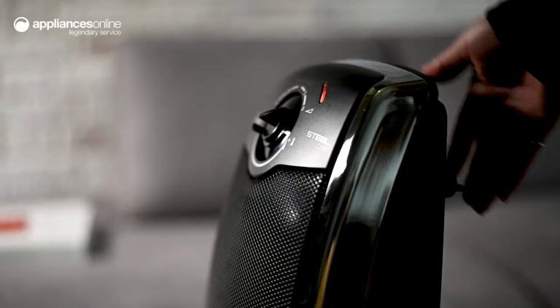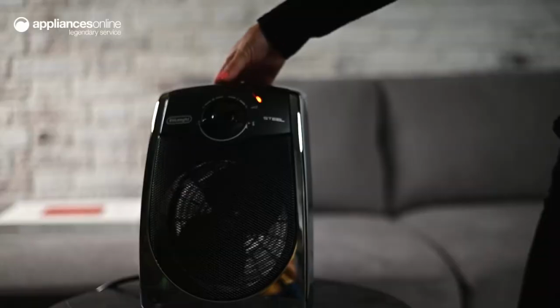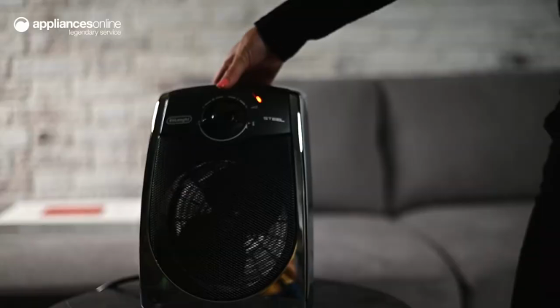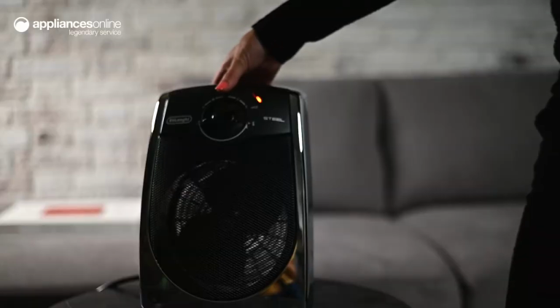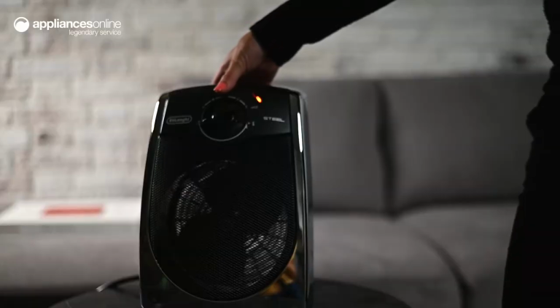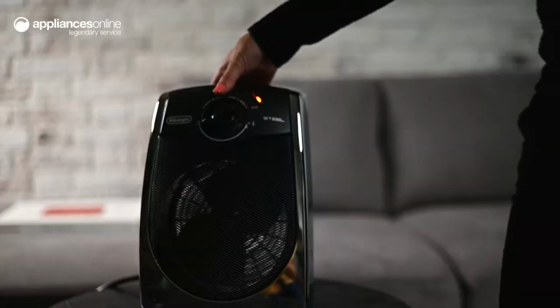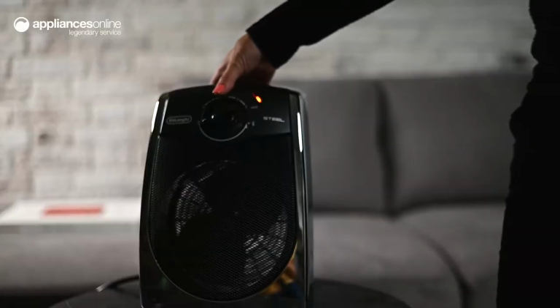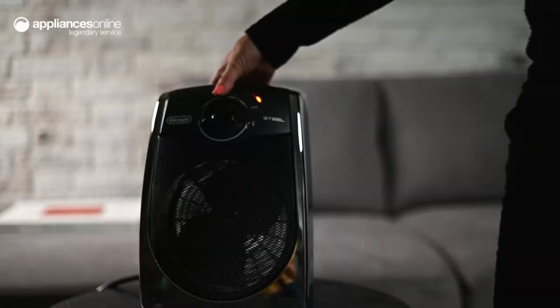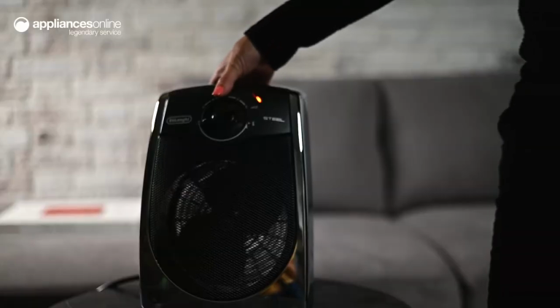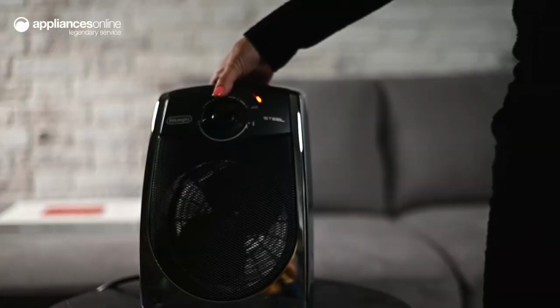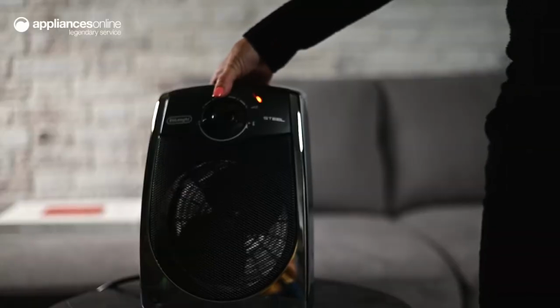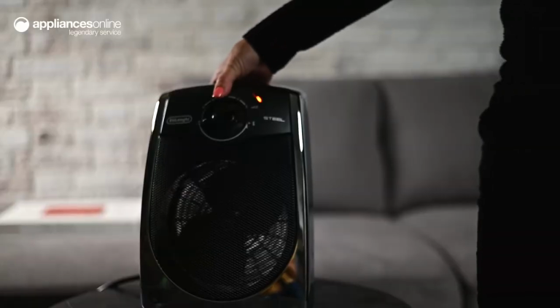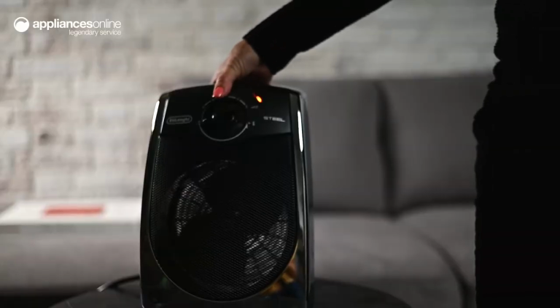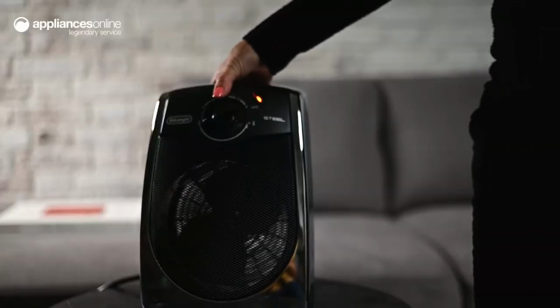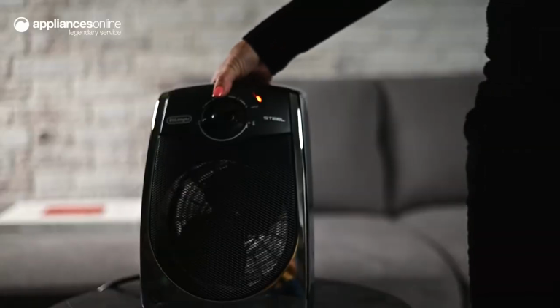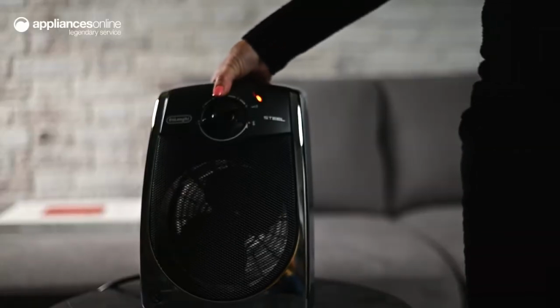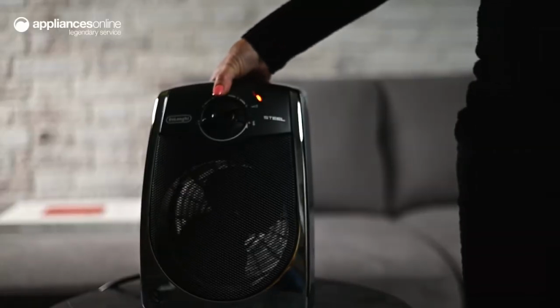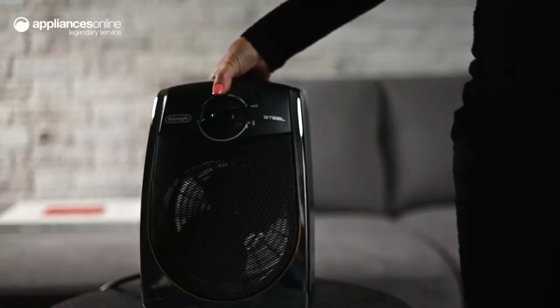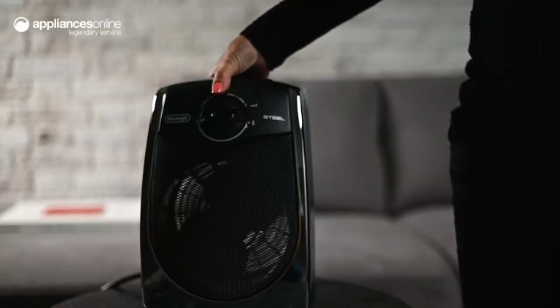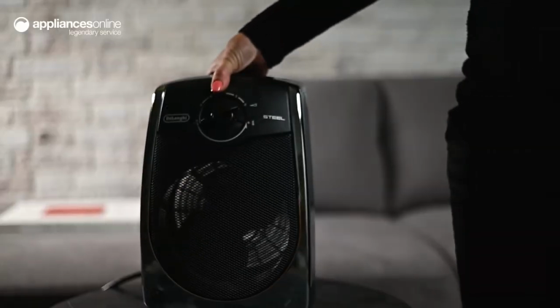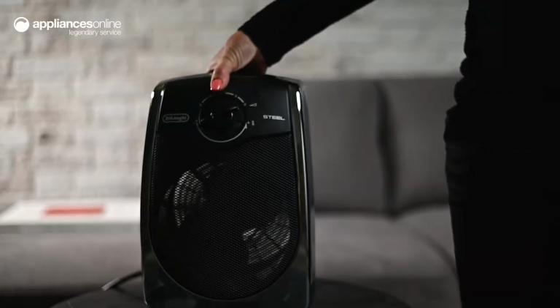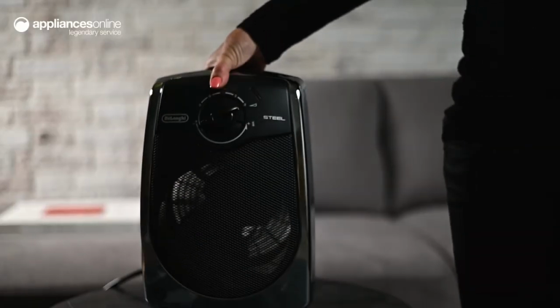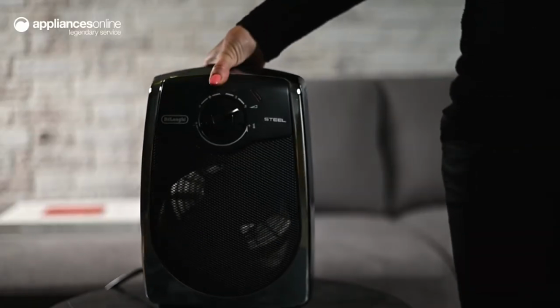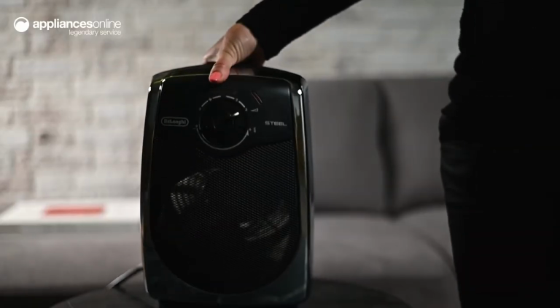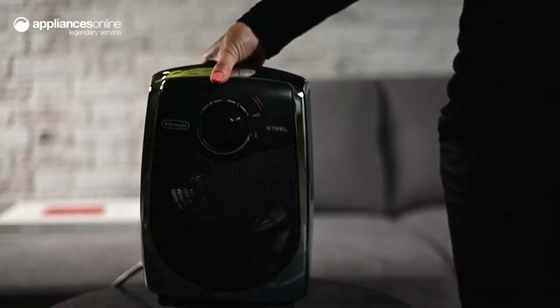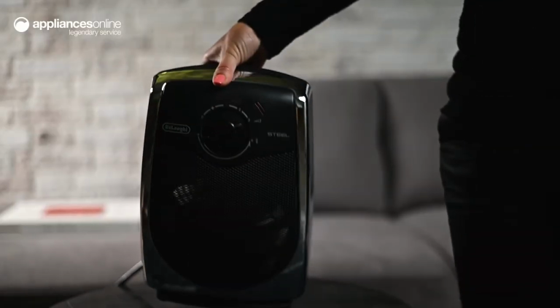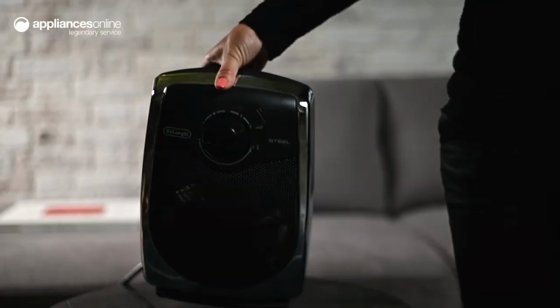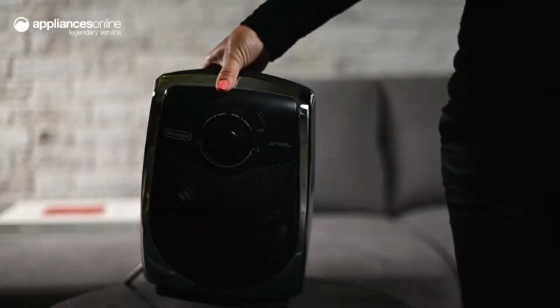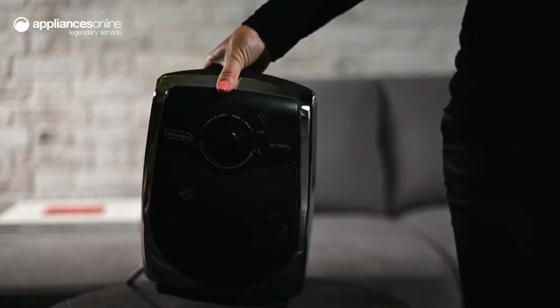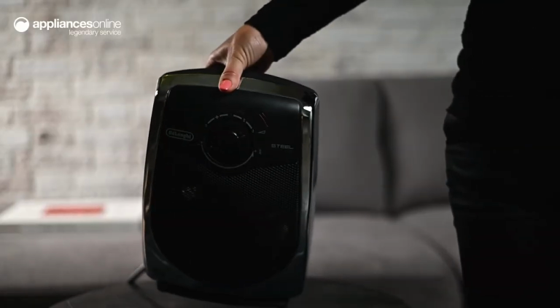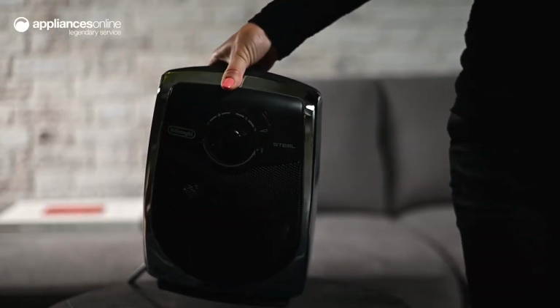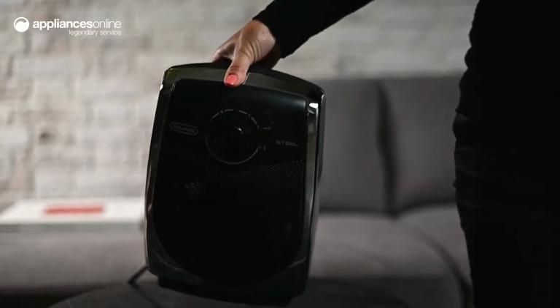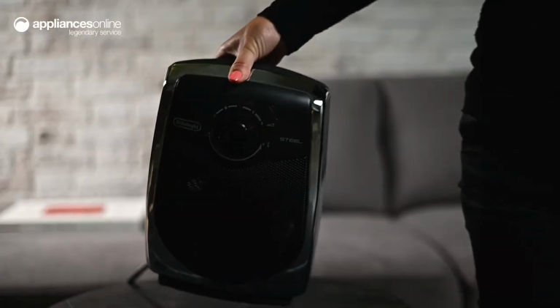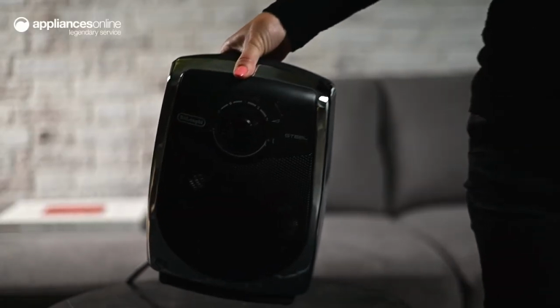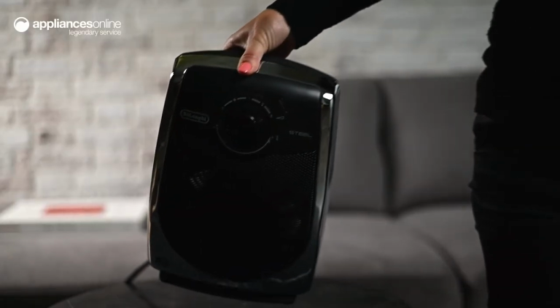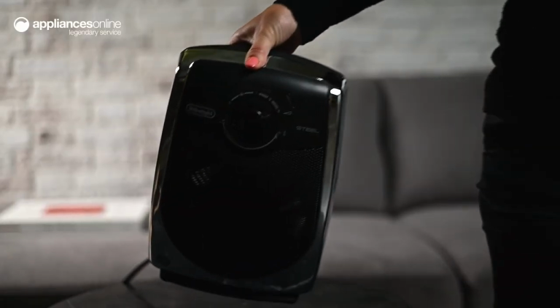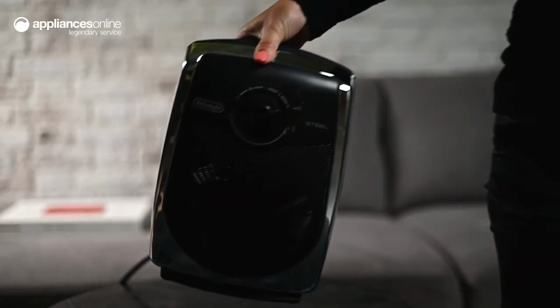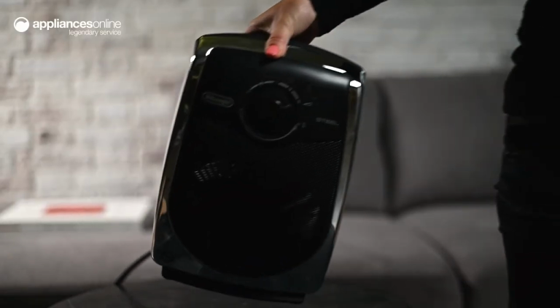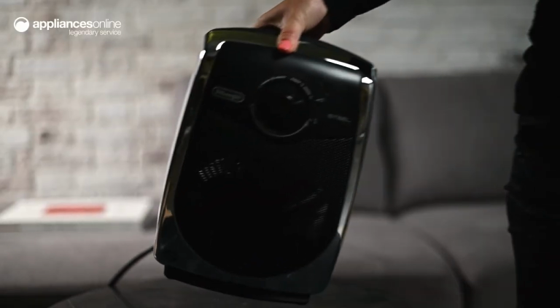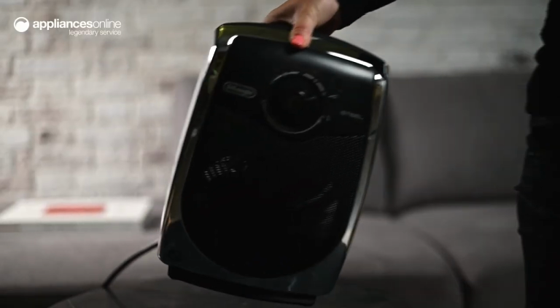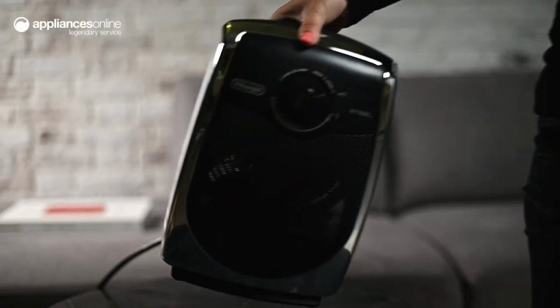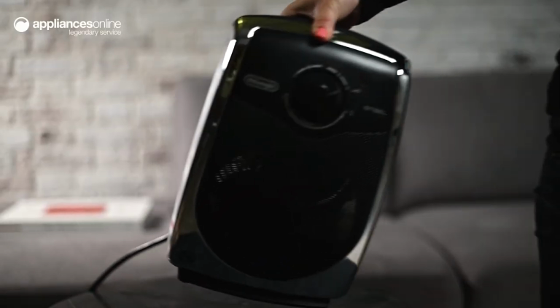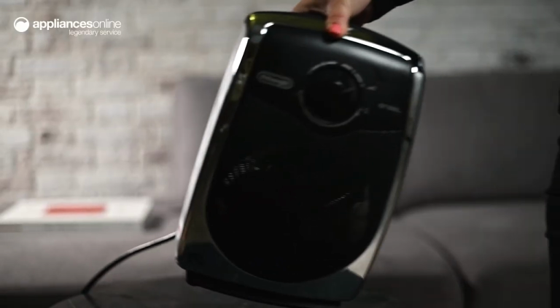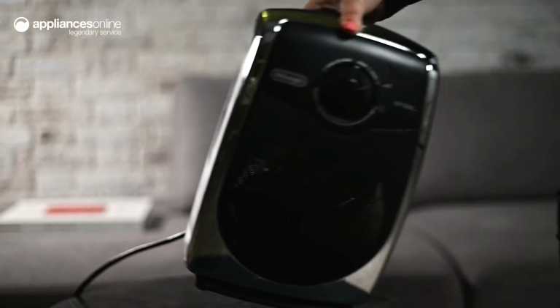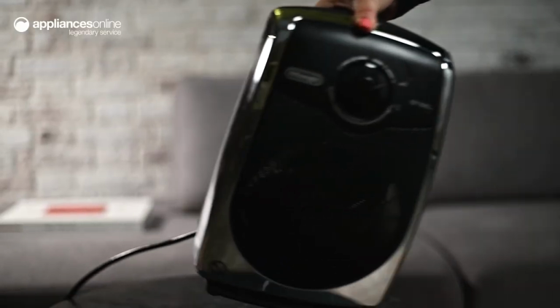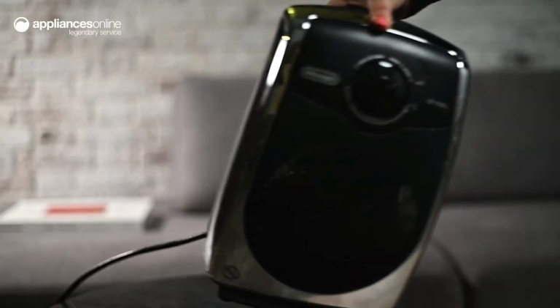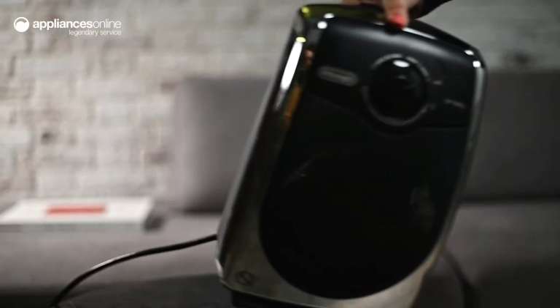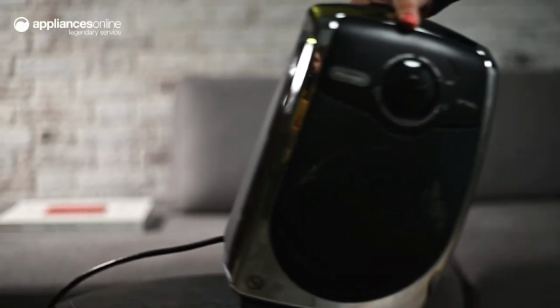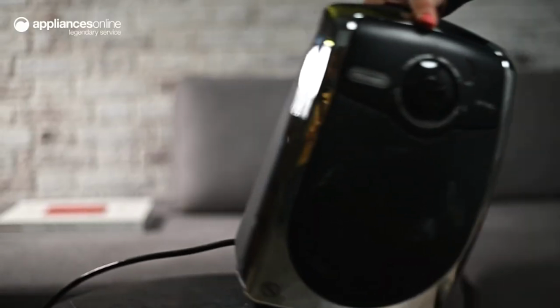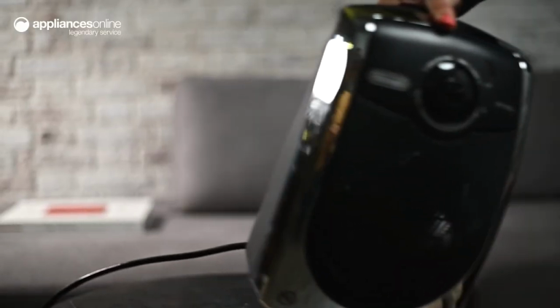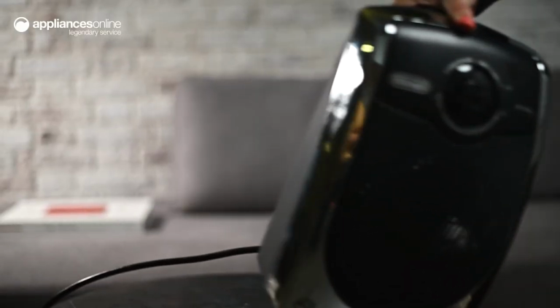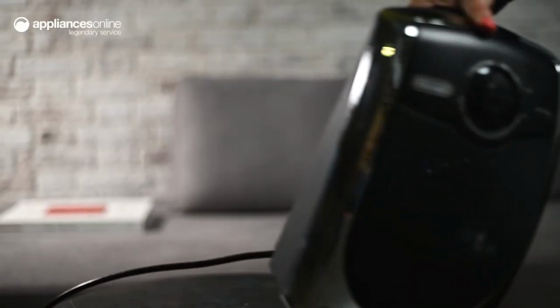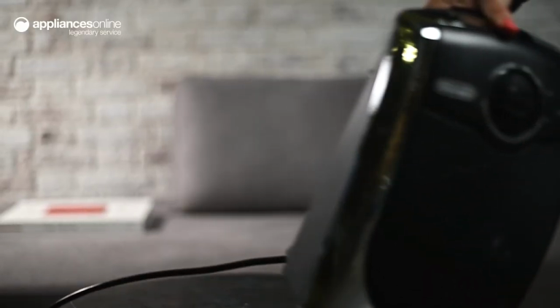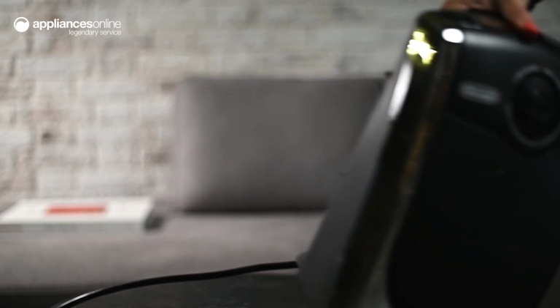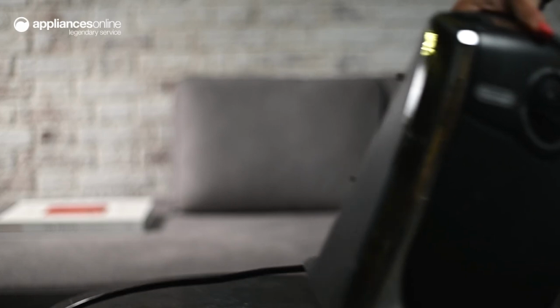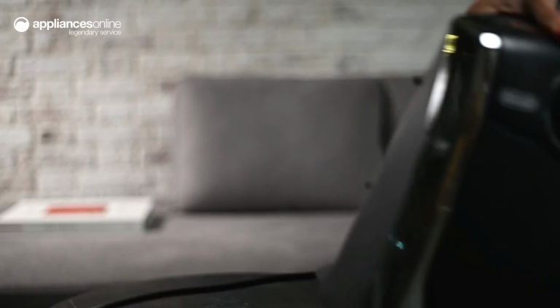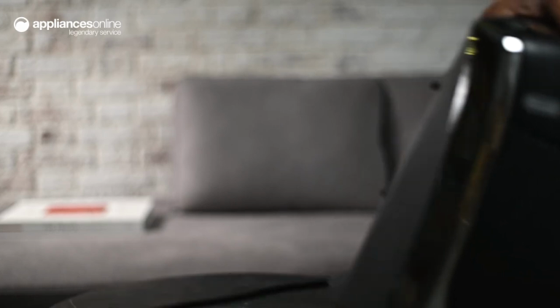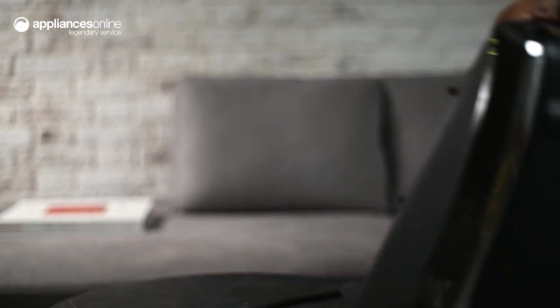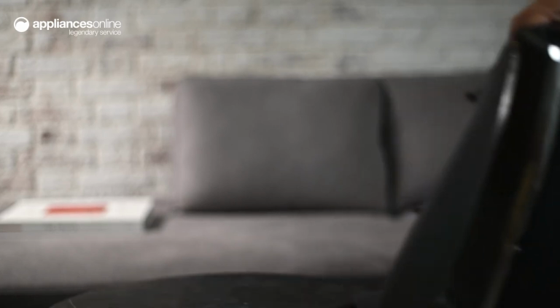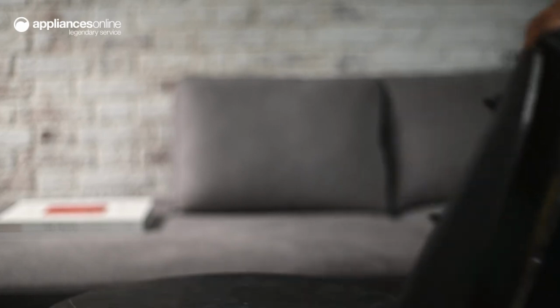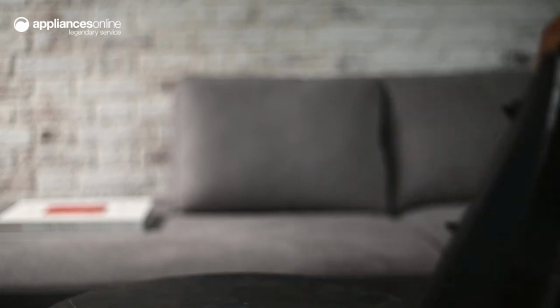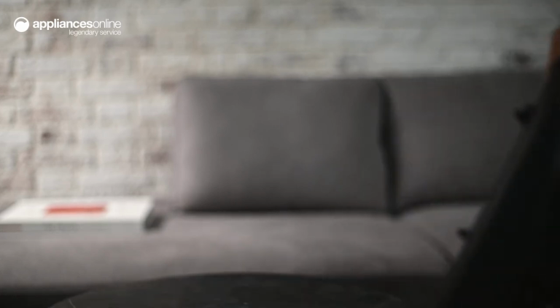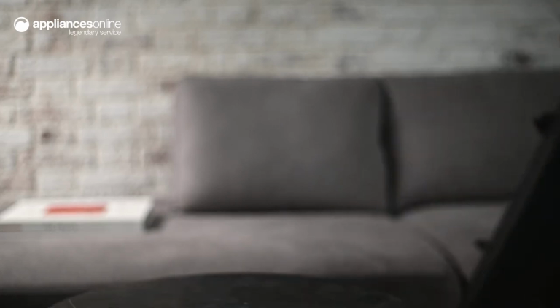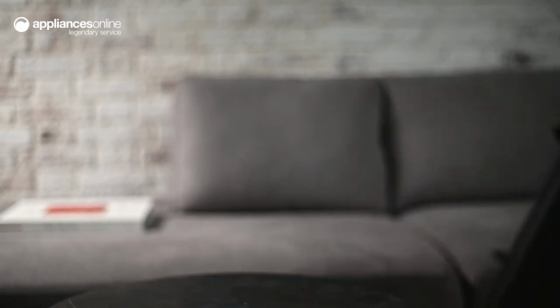And with the integrated handle, it's a simple matter to move the Steel Elite around your home, providing heating where you need it the most.